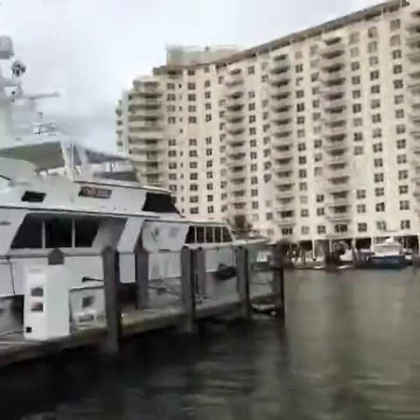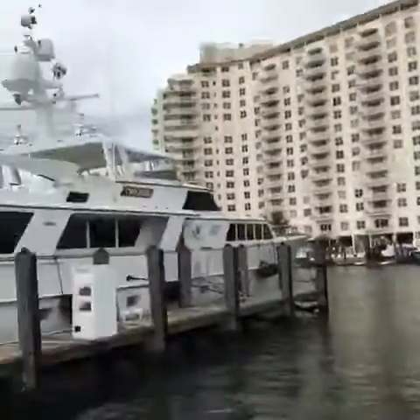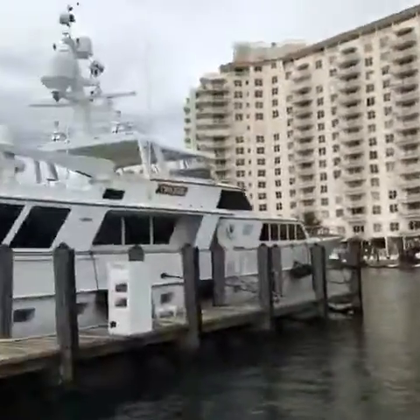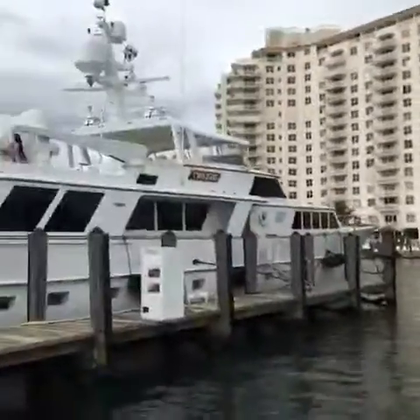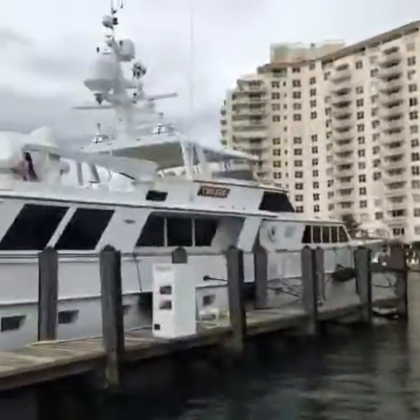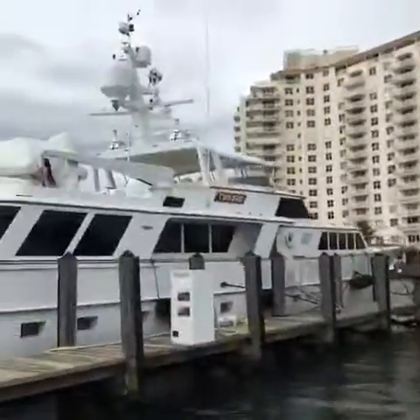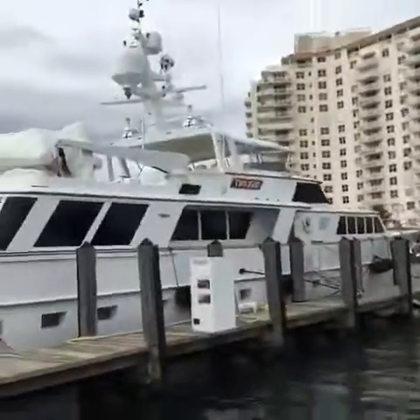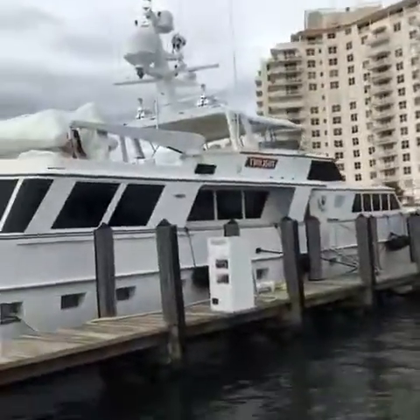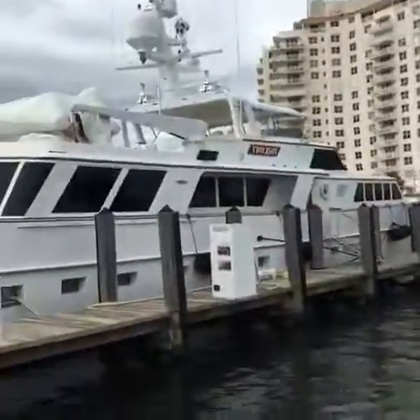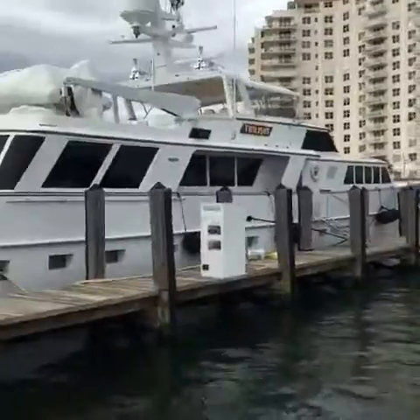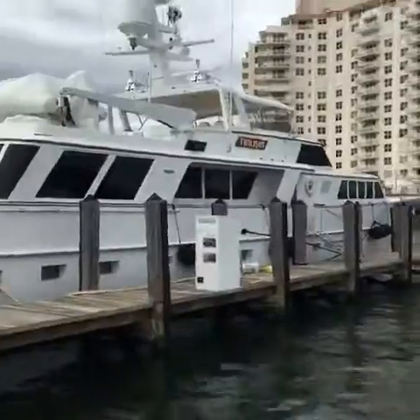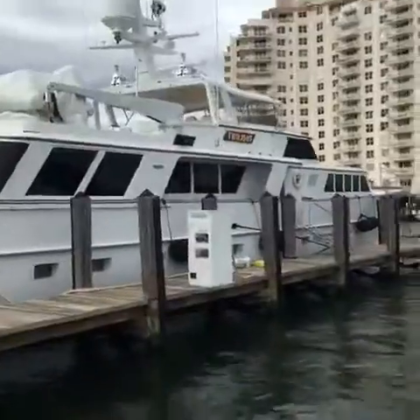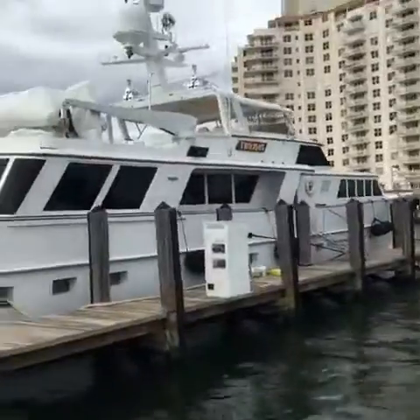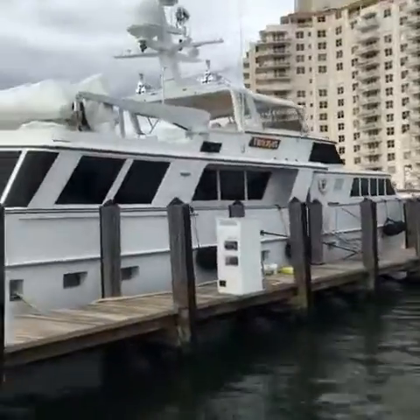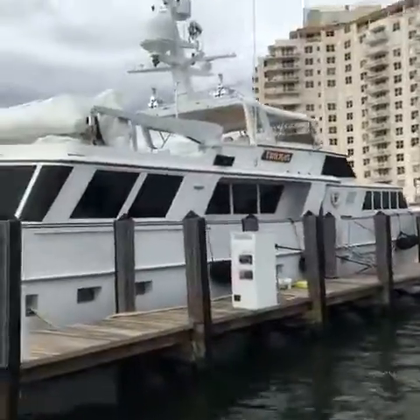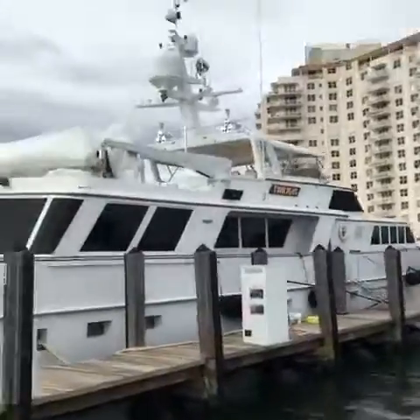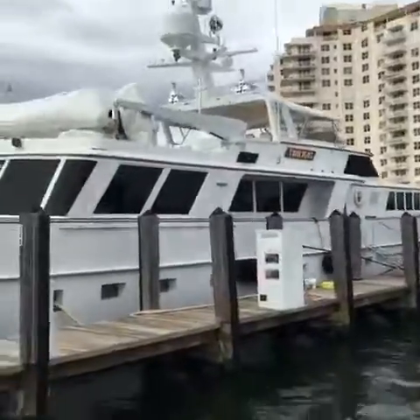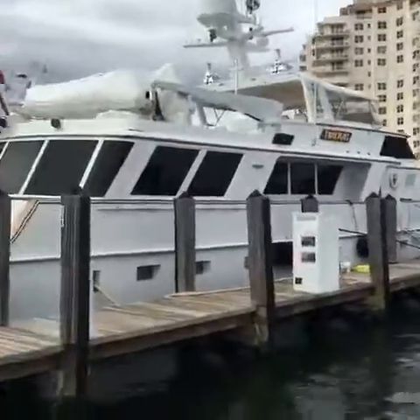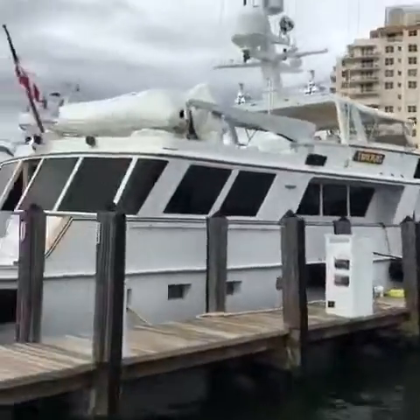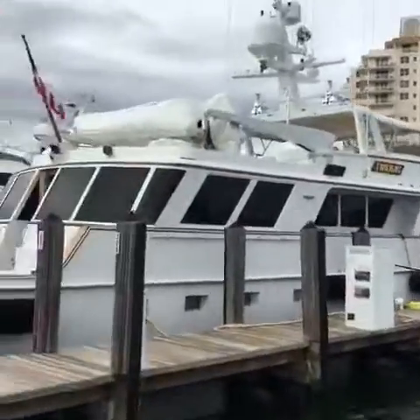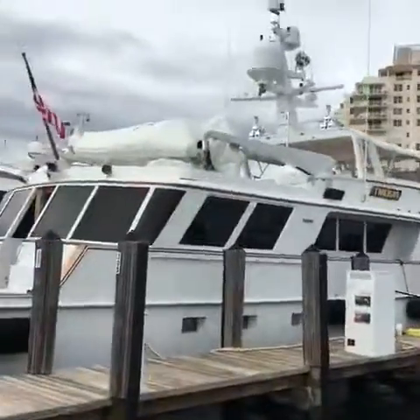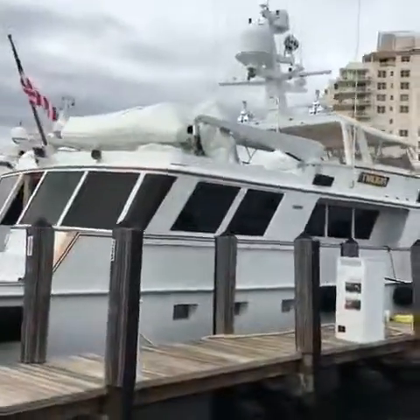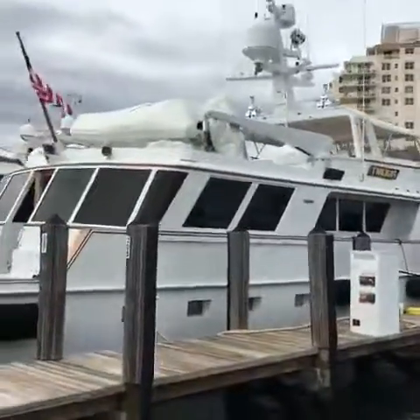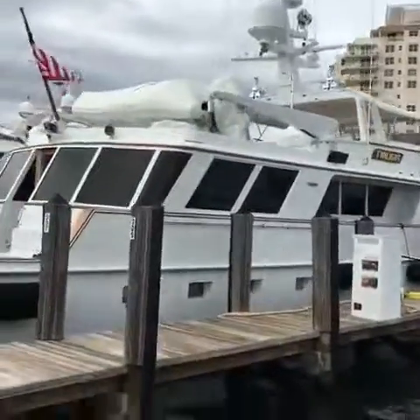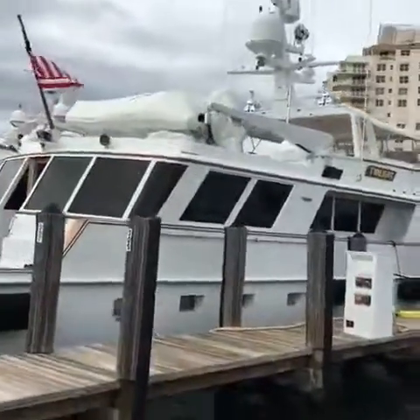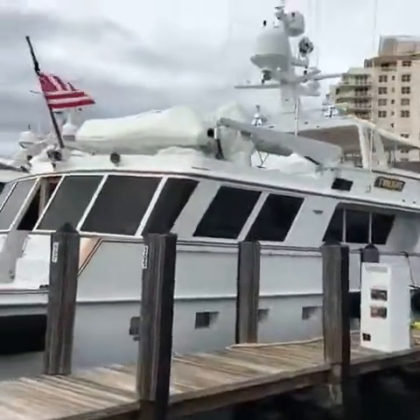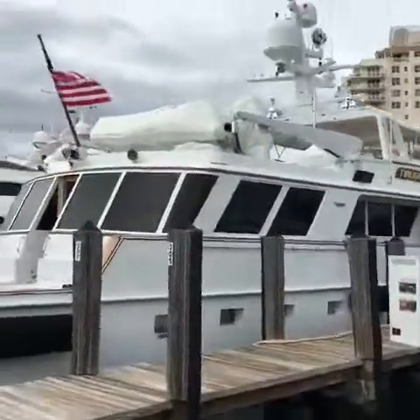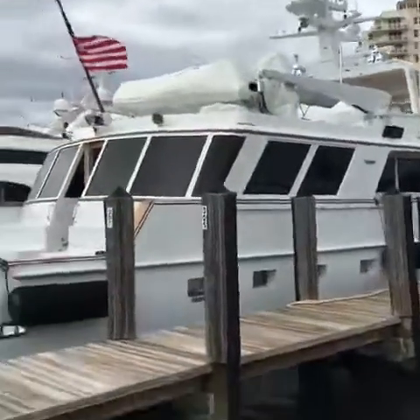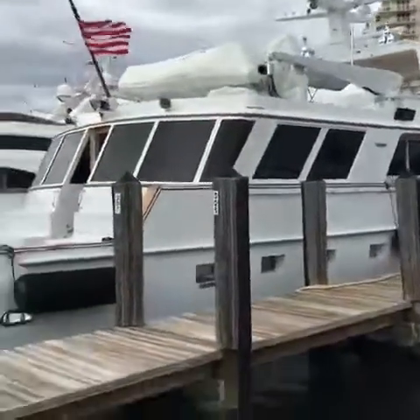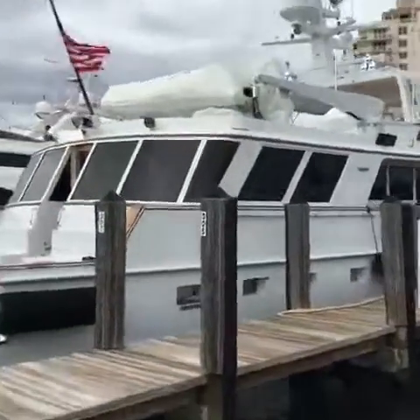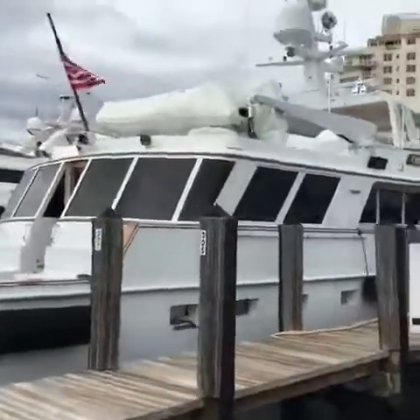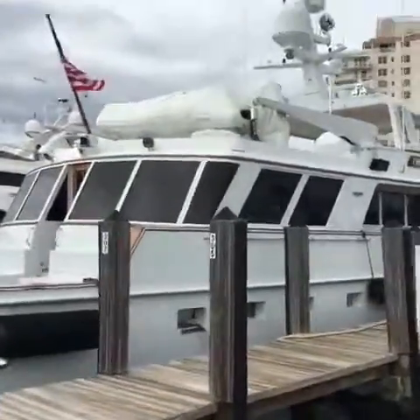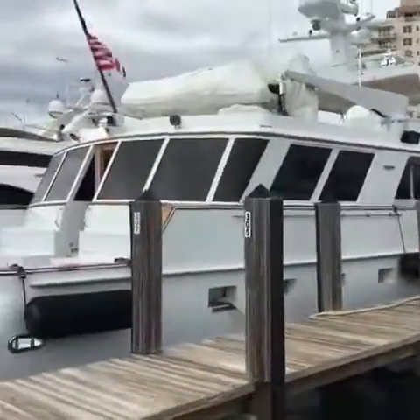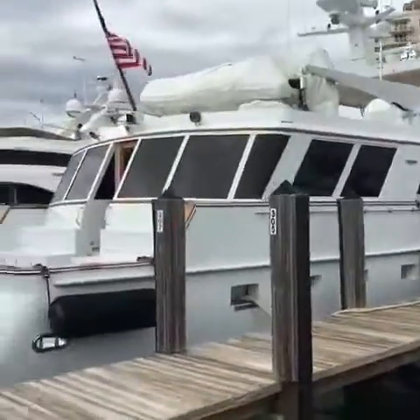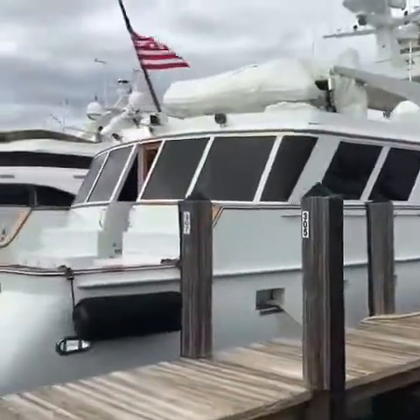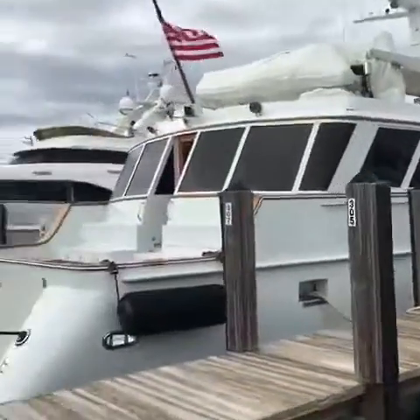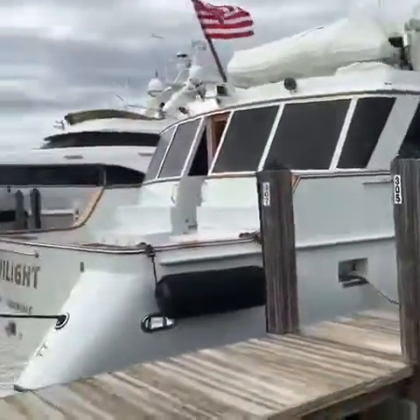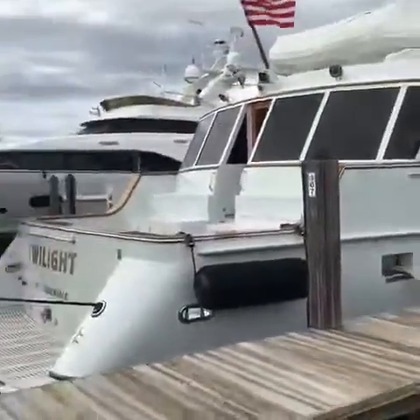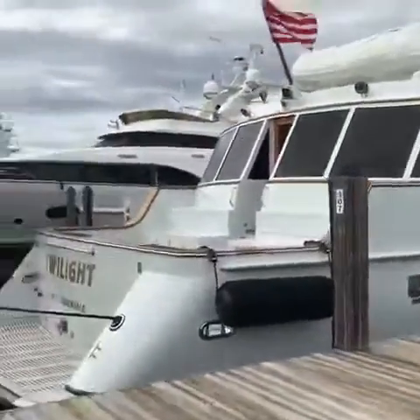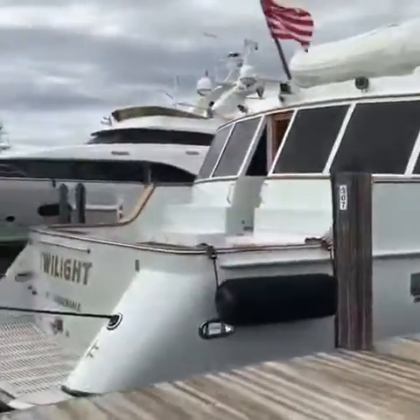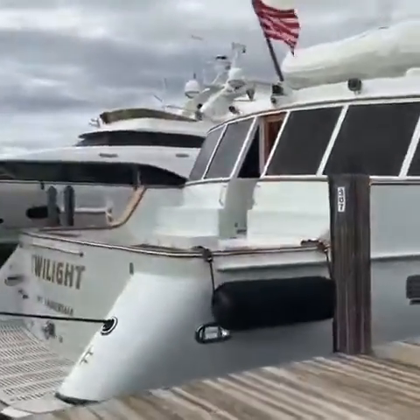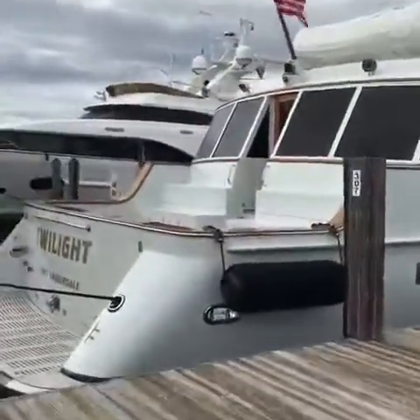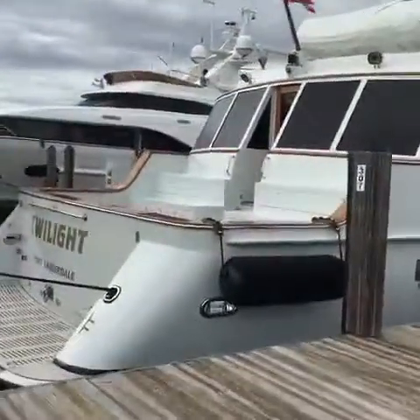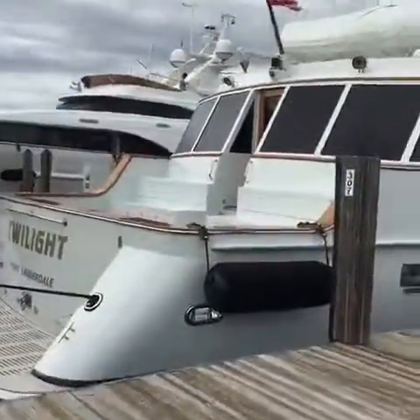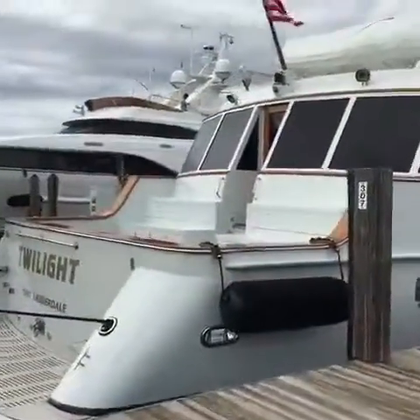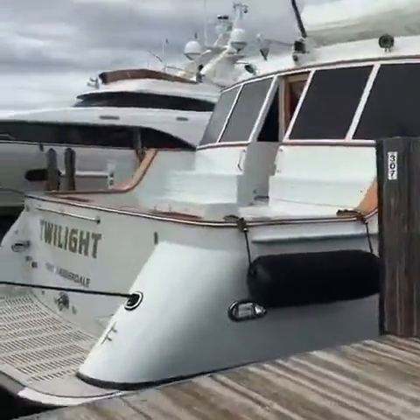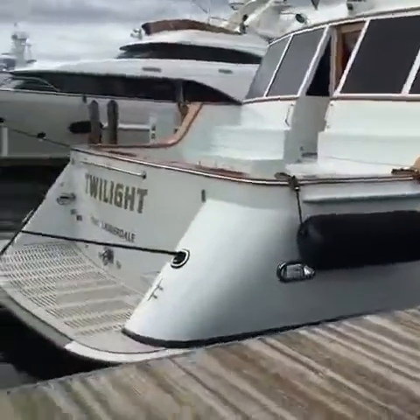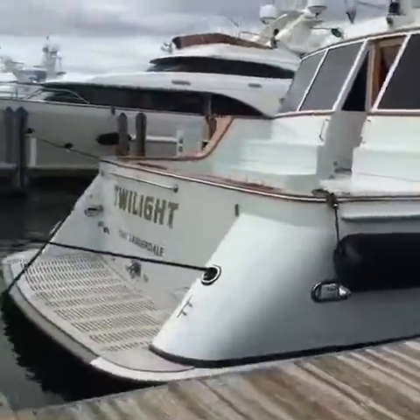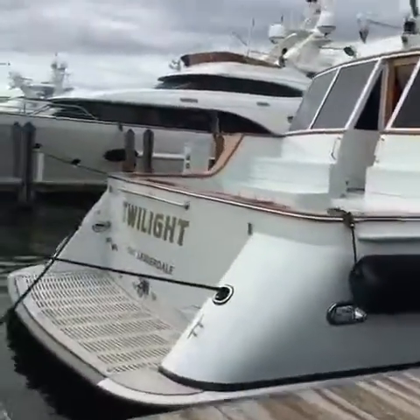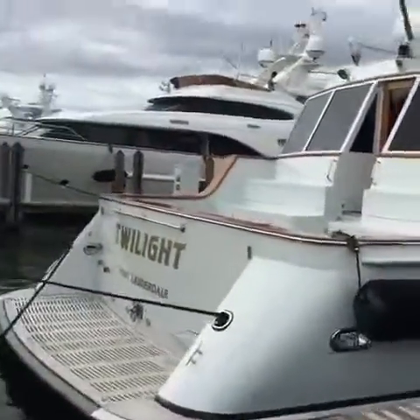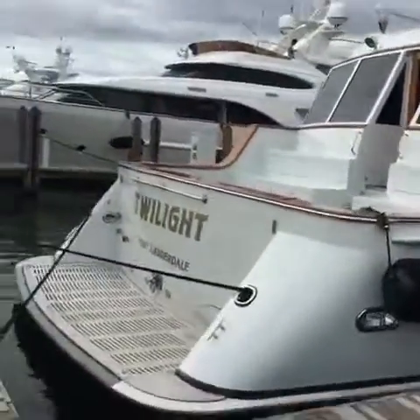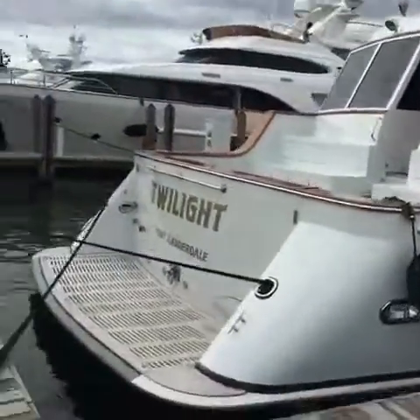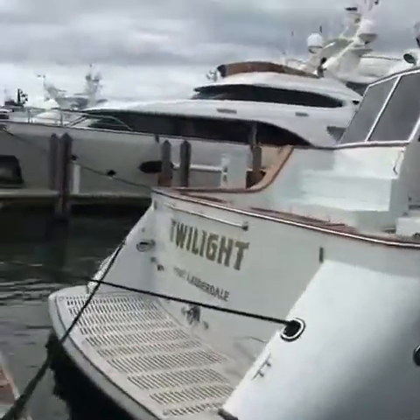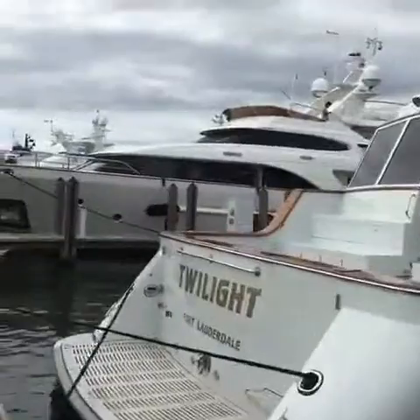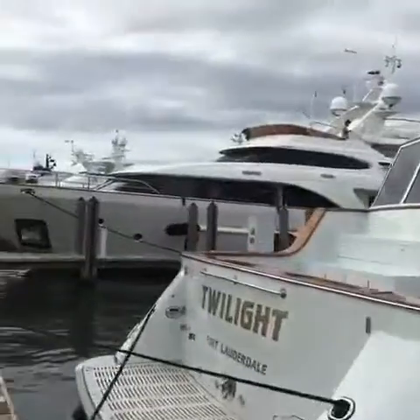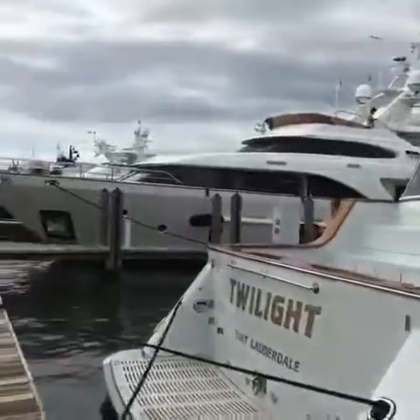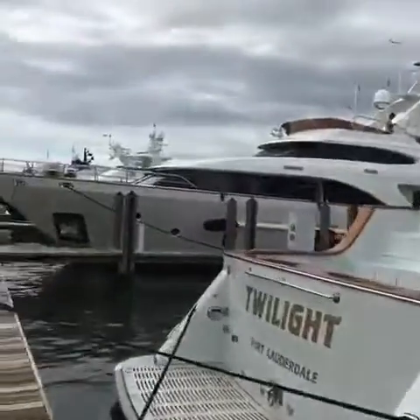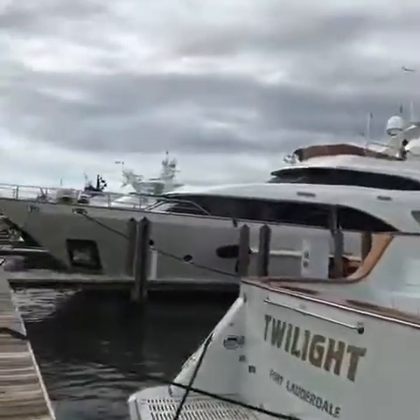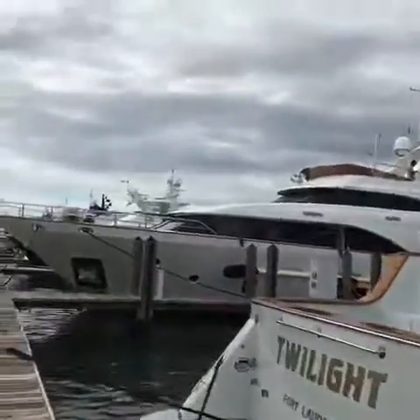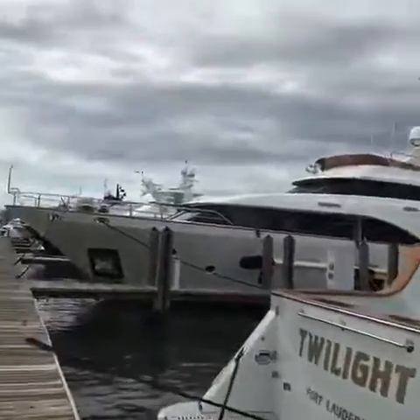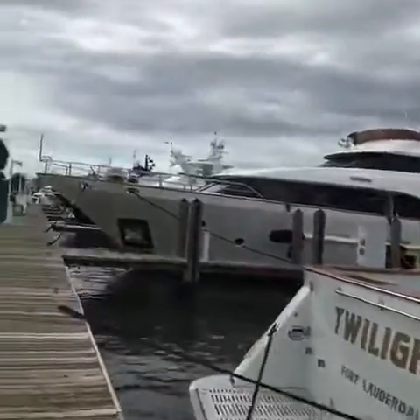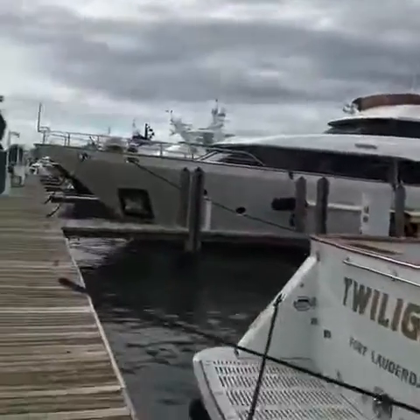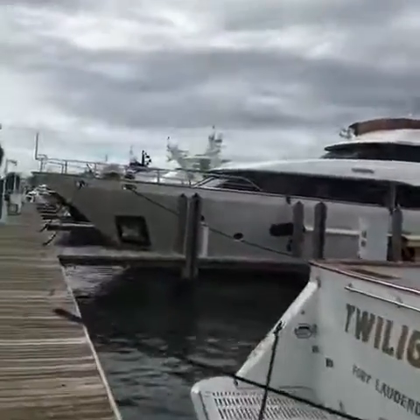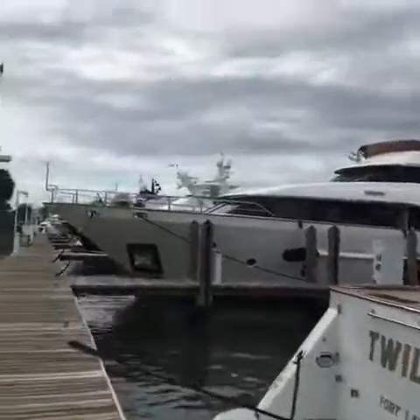There's another one — Twilight. It looks like a big Hatteras. I don't know exactly what the make is, but it's a terrific boat.